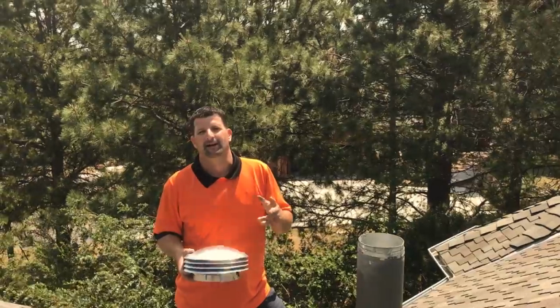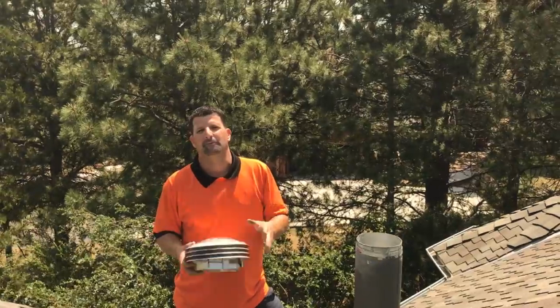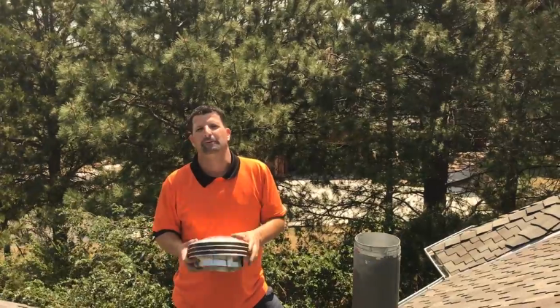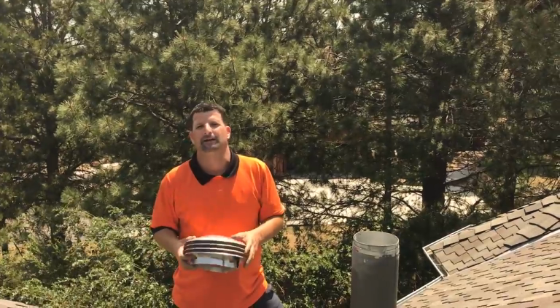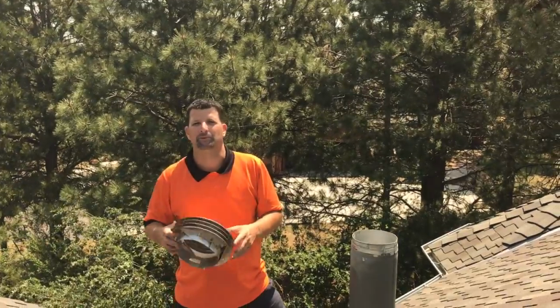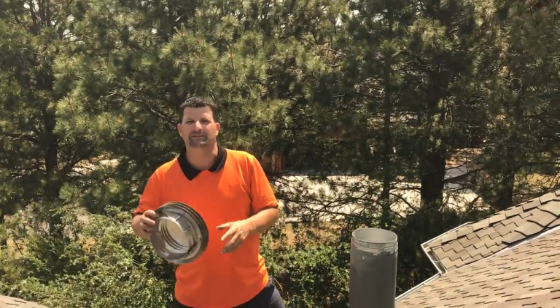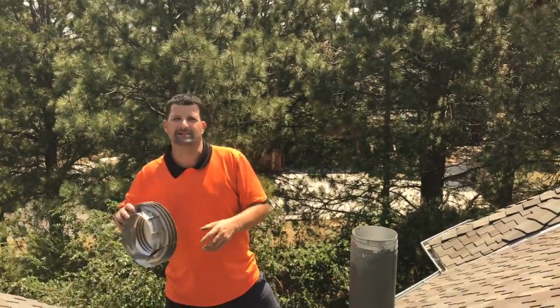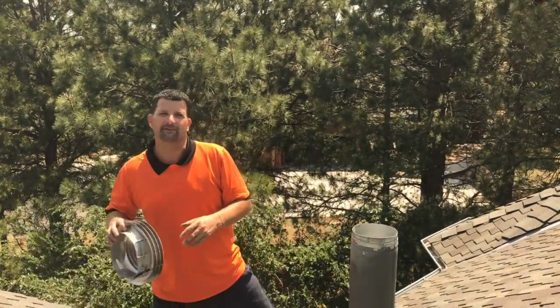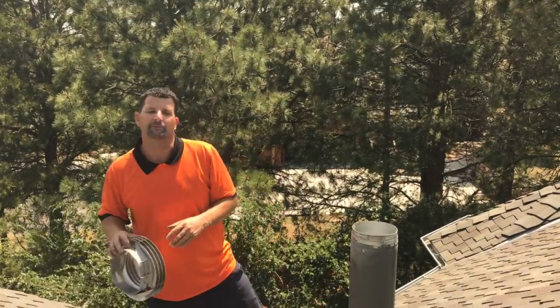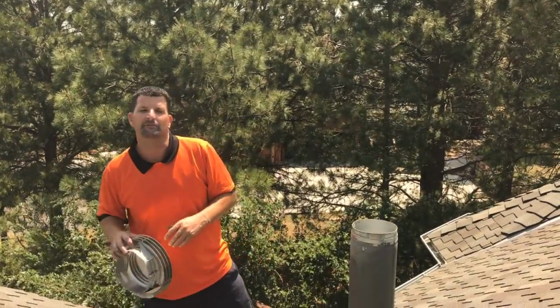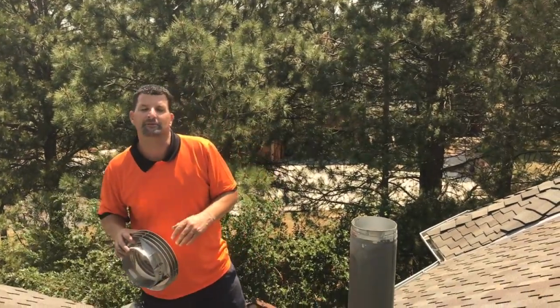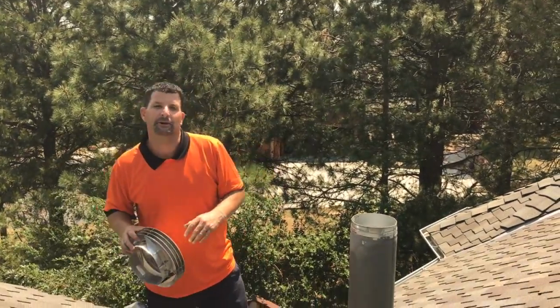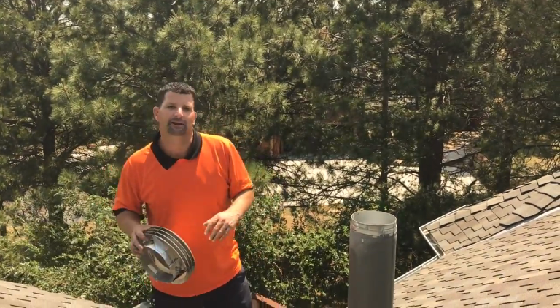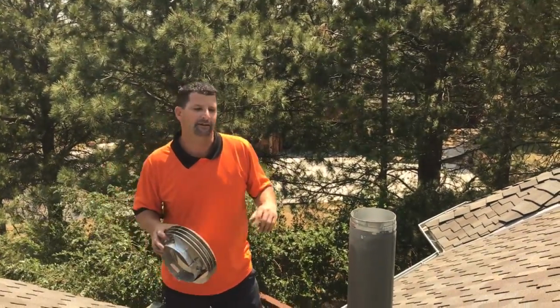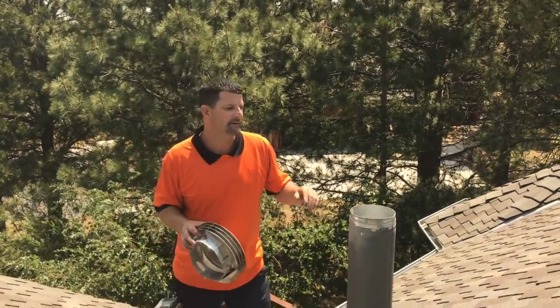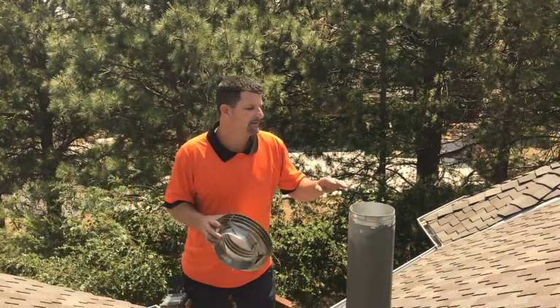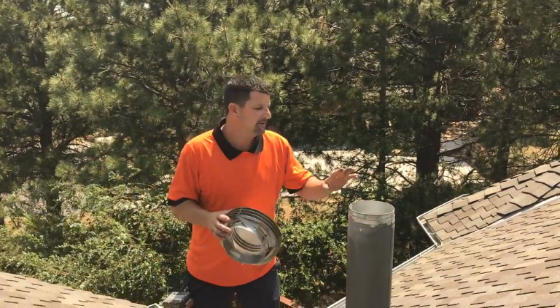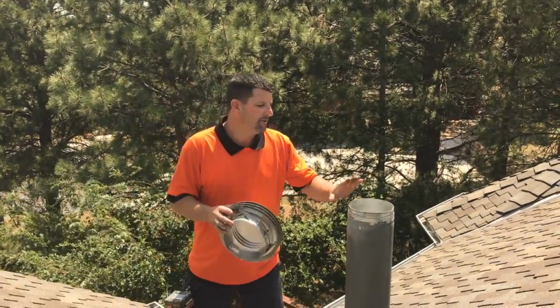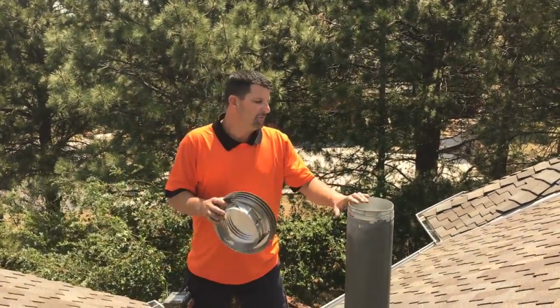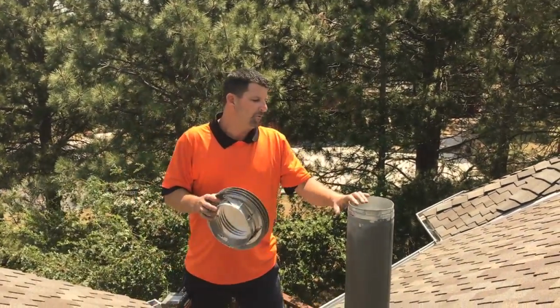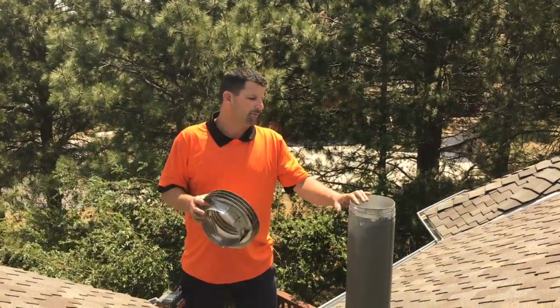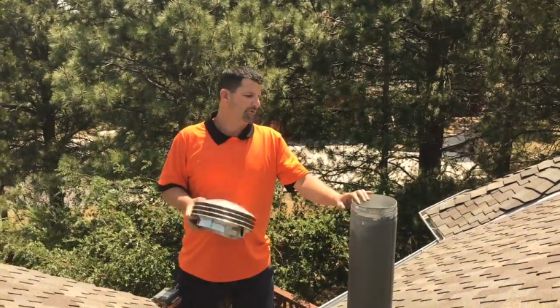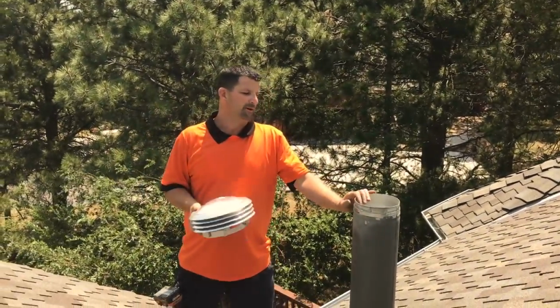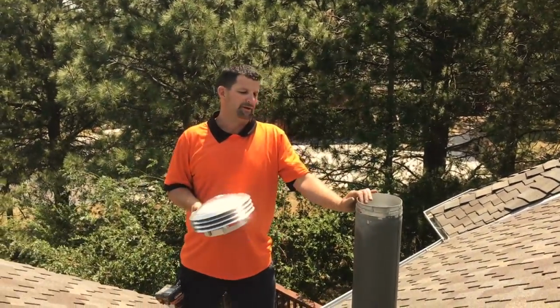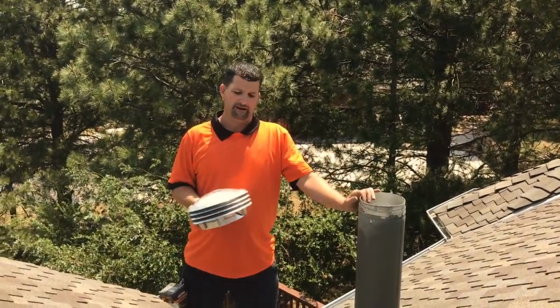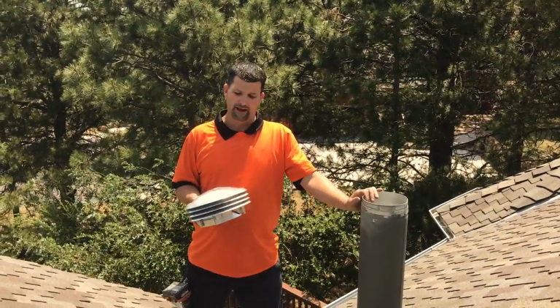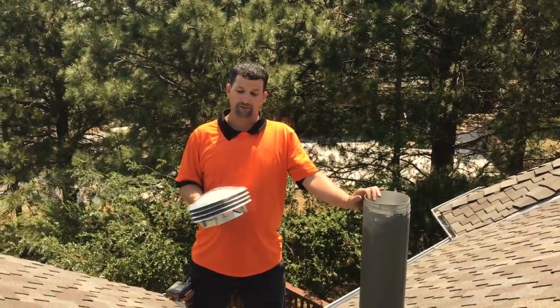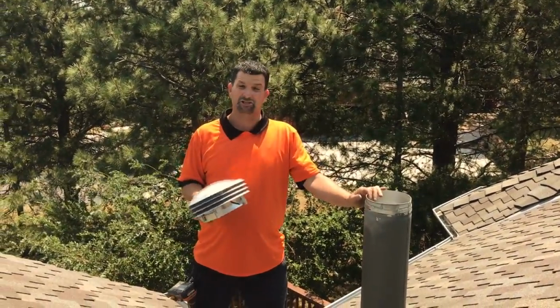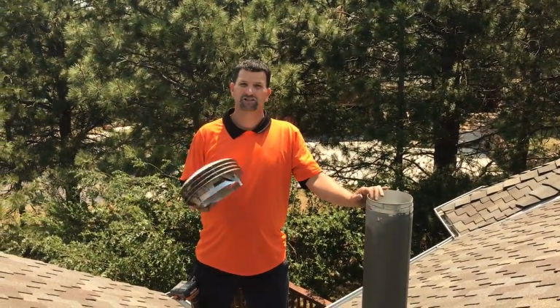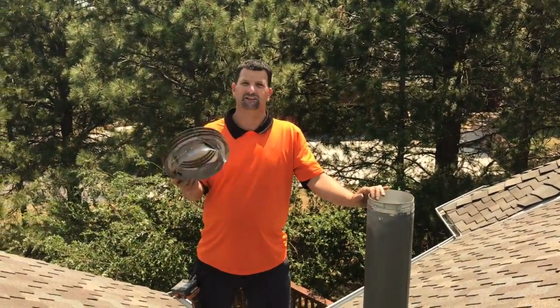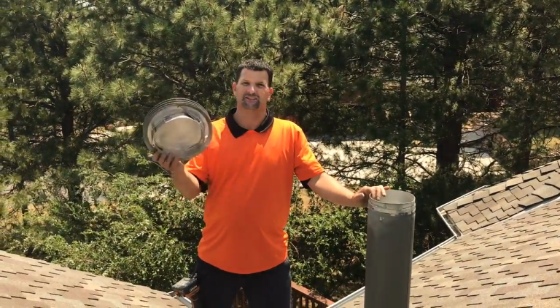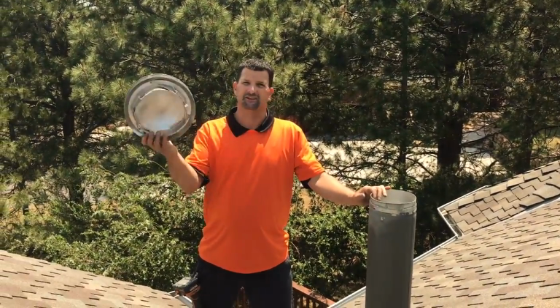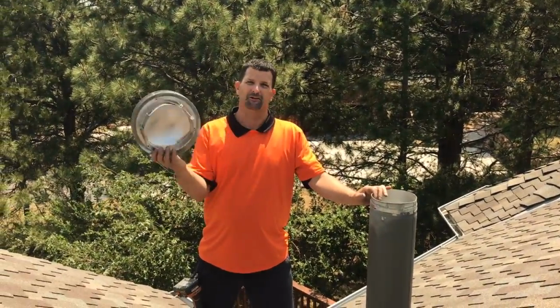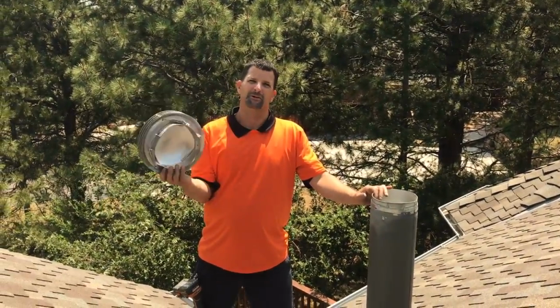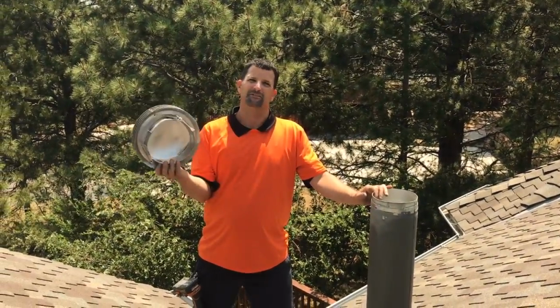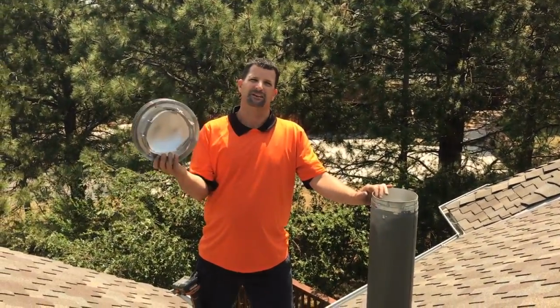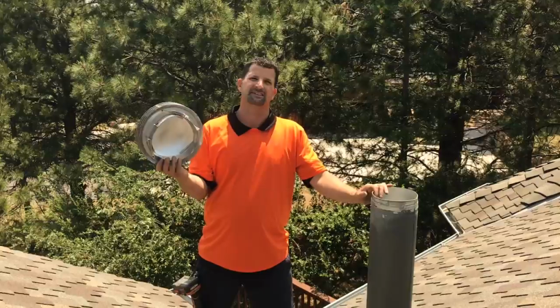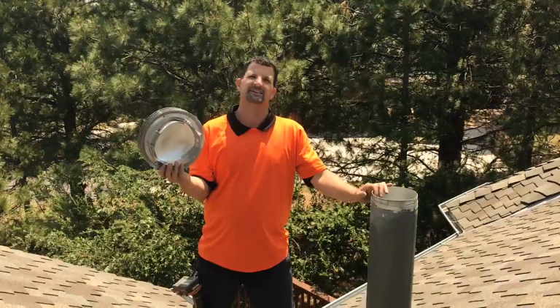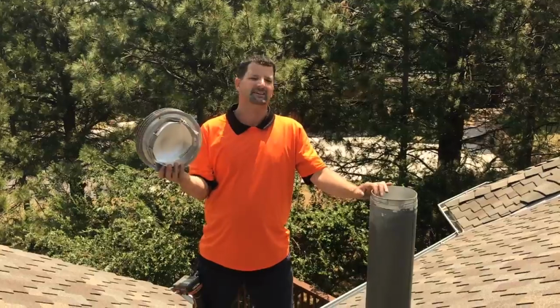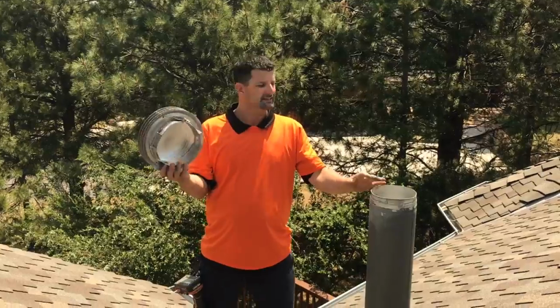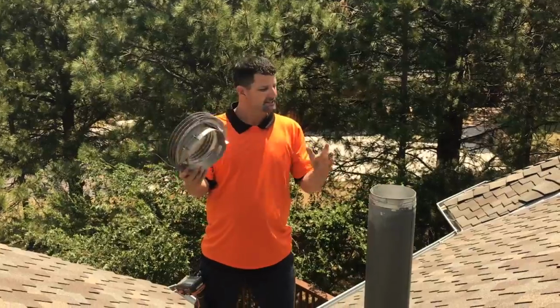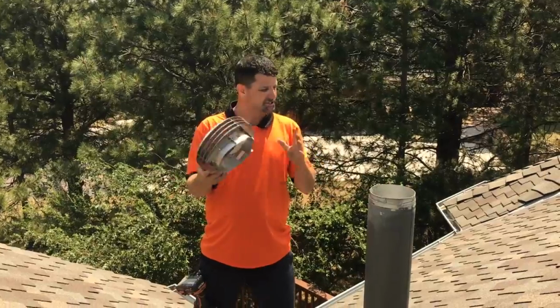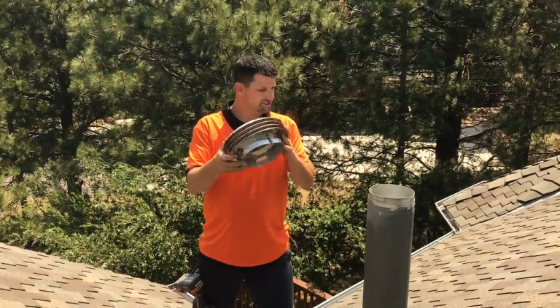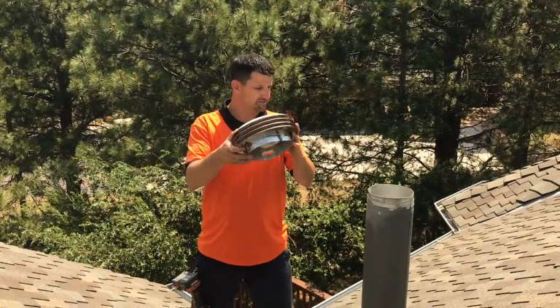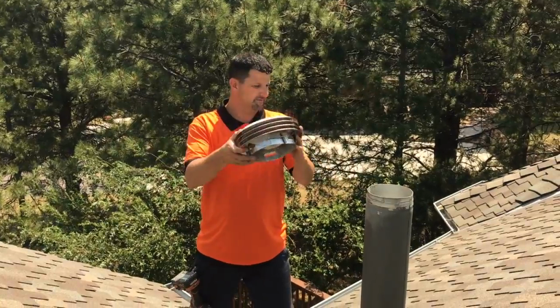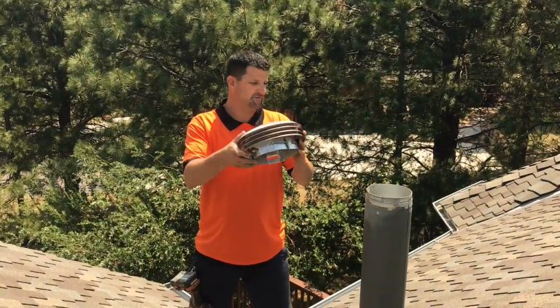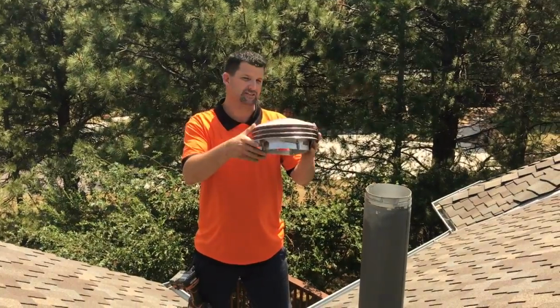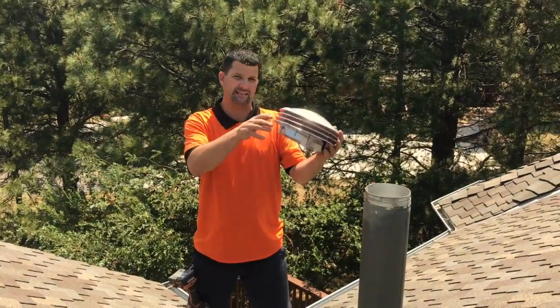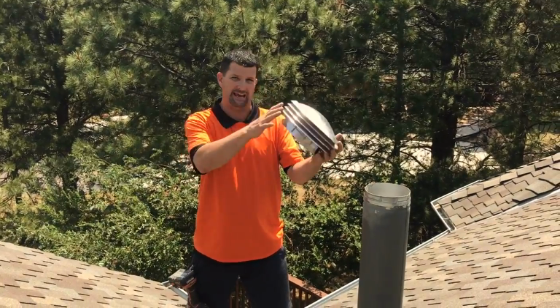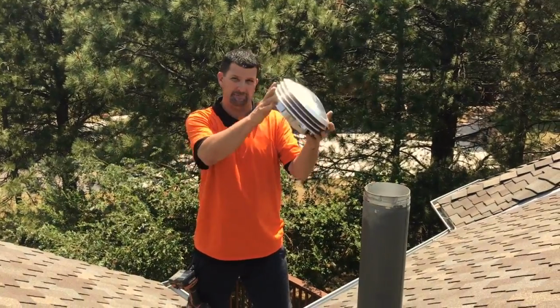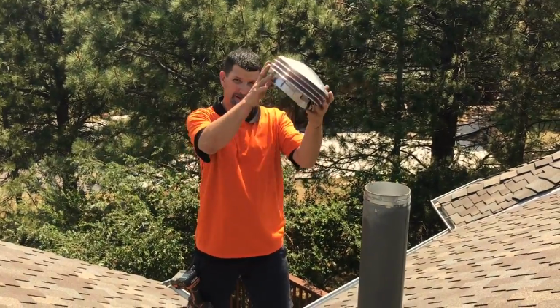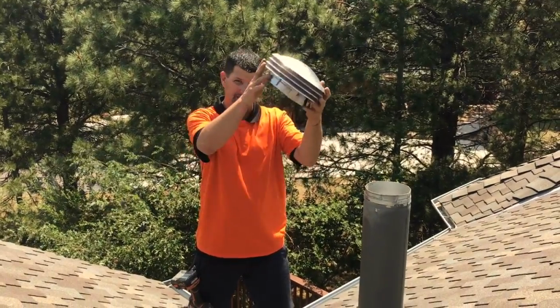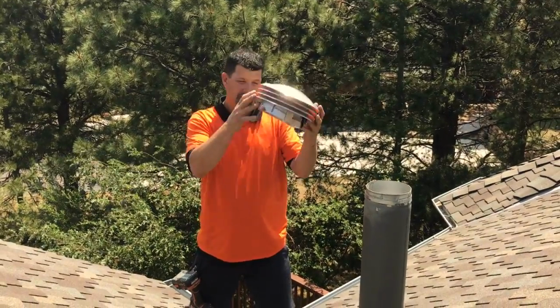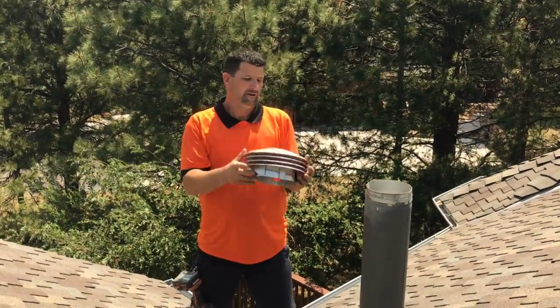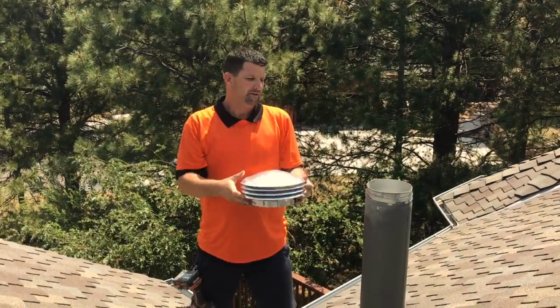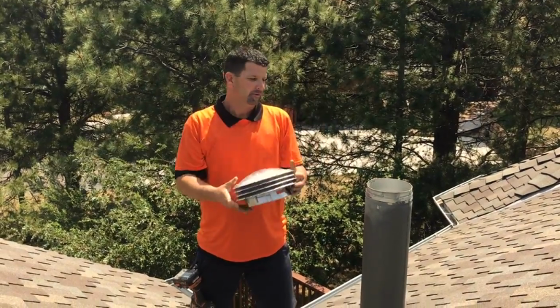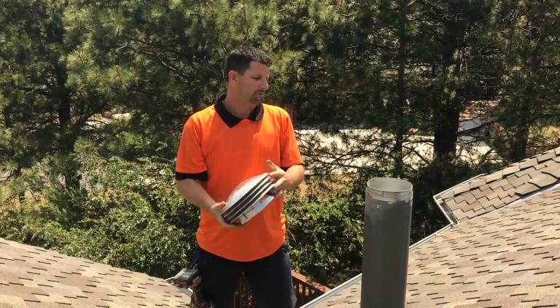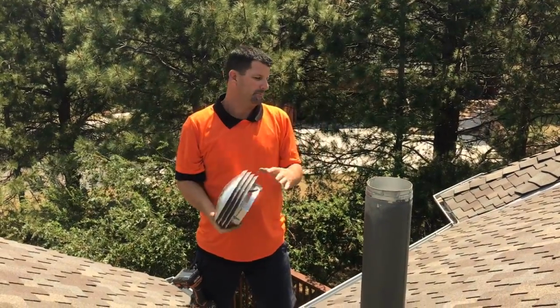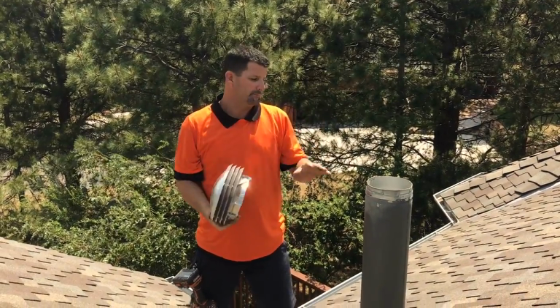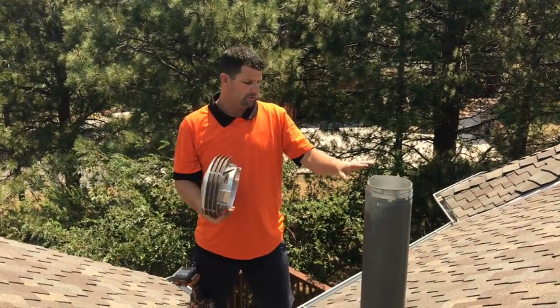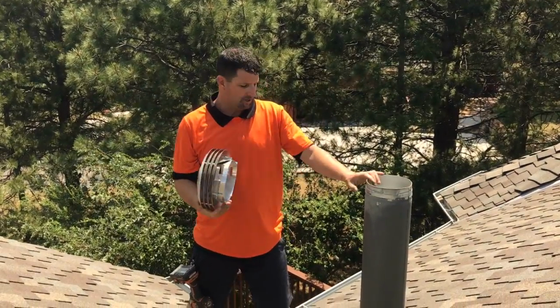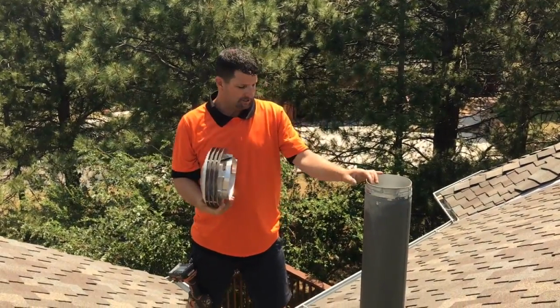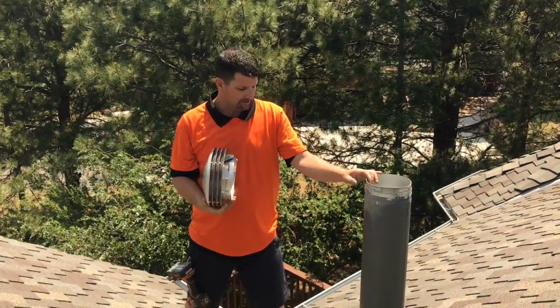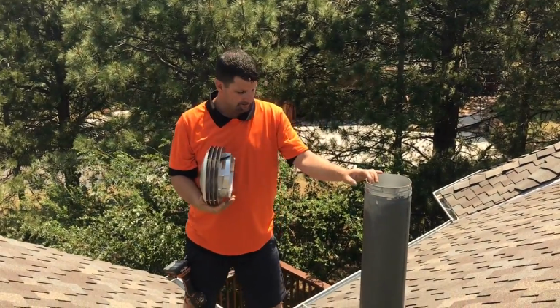Hi, I'm Ben. I'm with Integrity Roofing and Painting. What we're doing here now is just going to install a B vent — it's just a furnace cap that we're going to be putting on here.